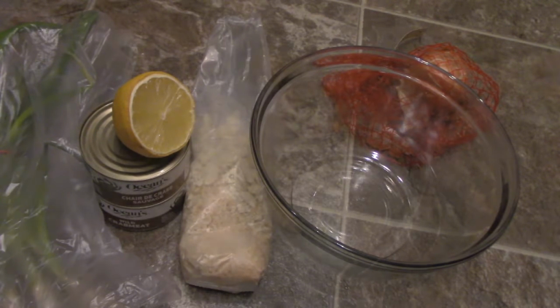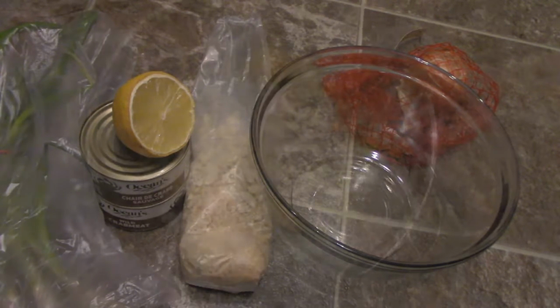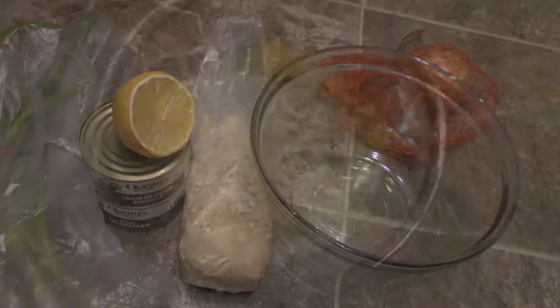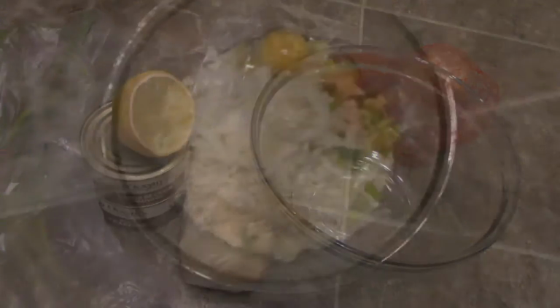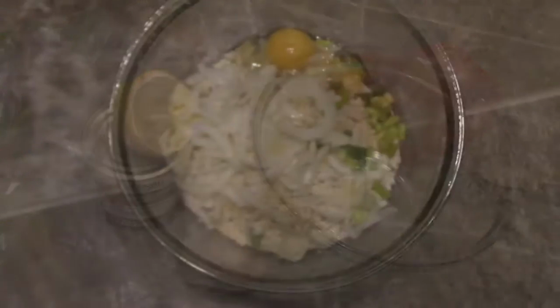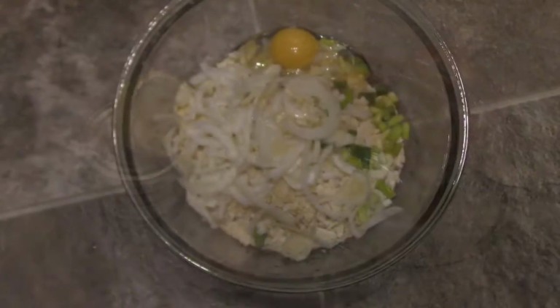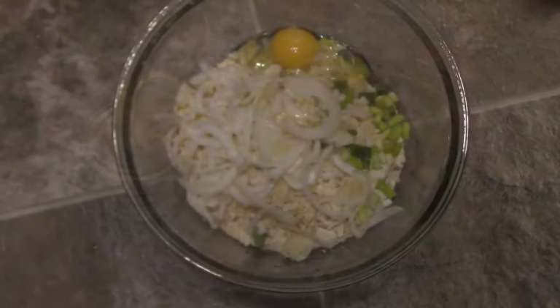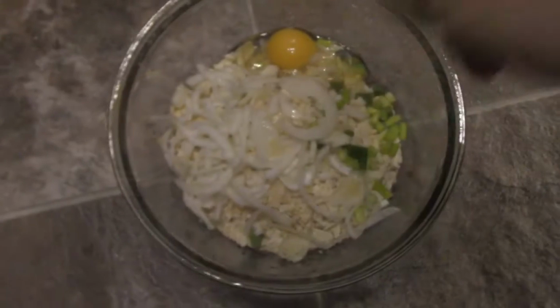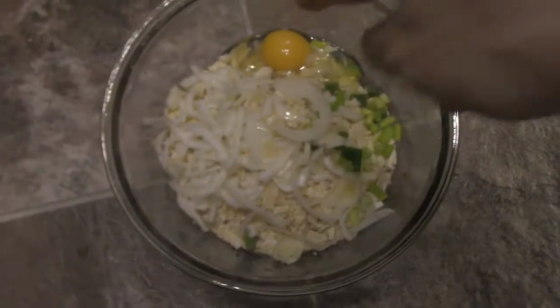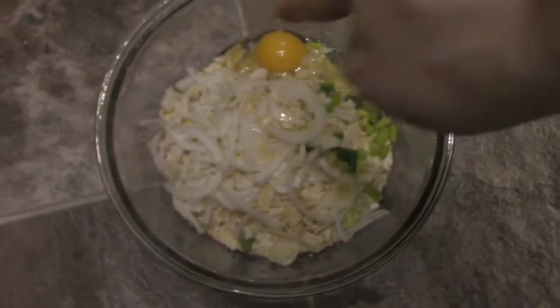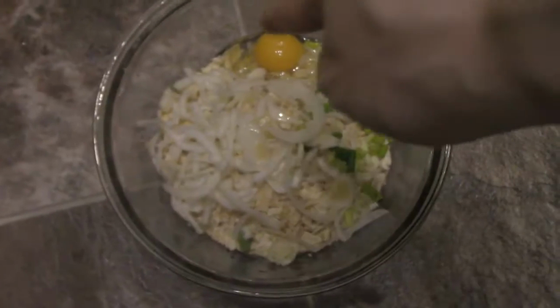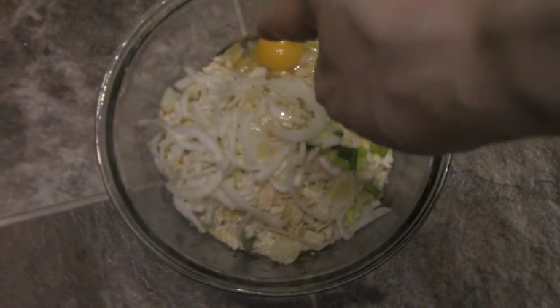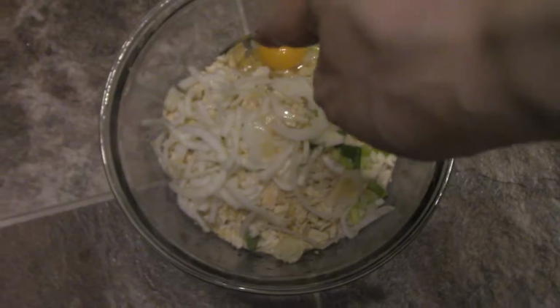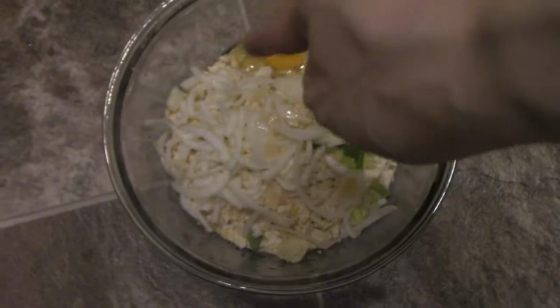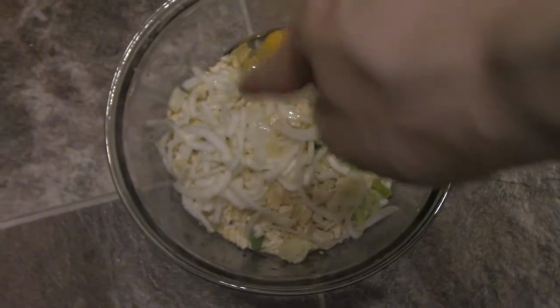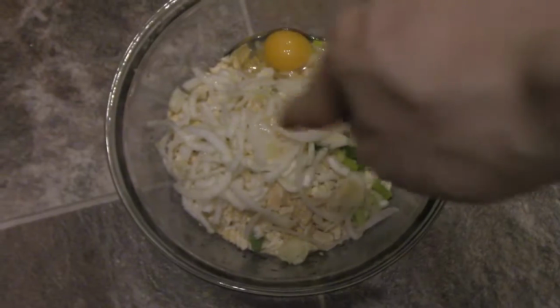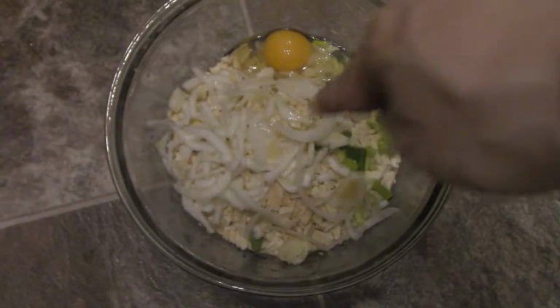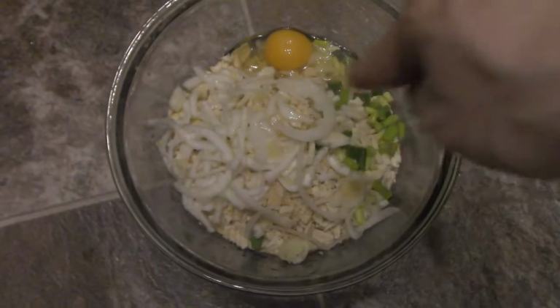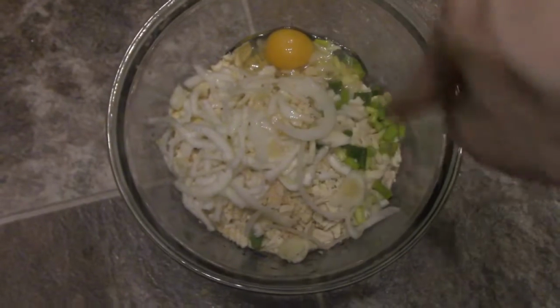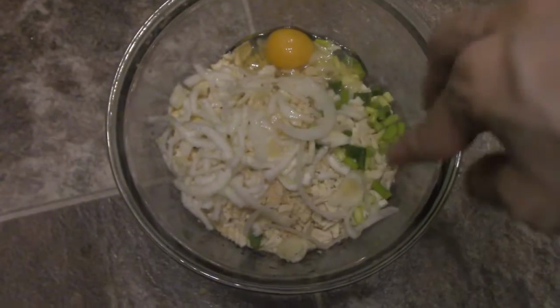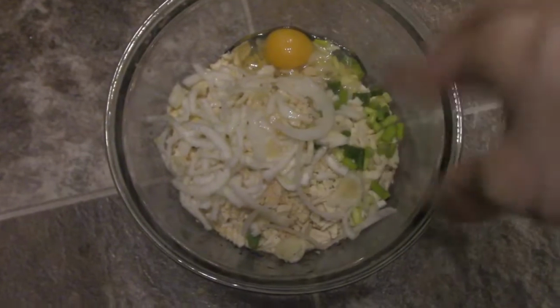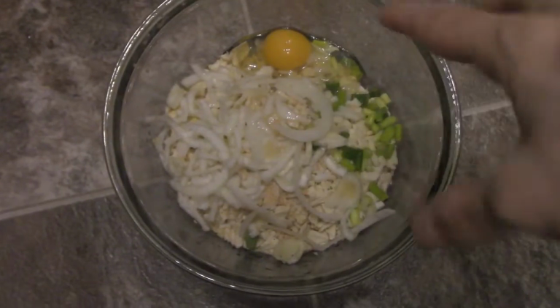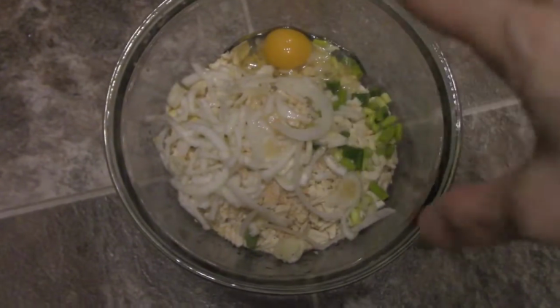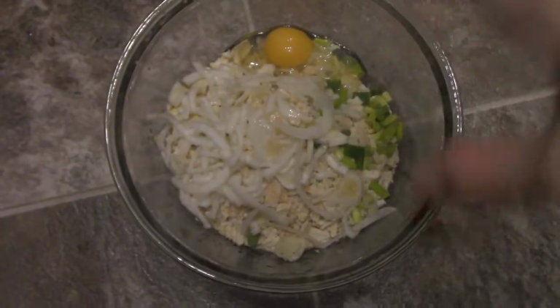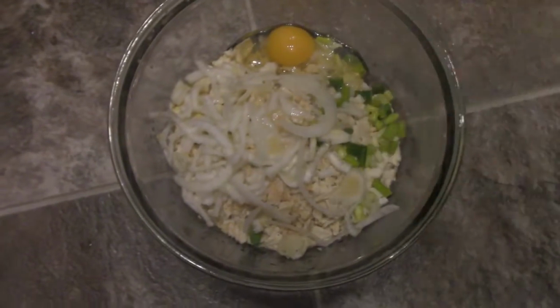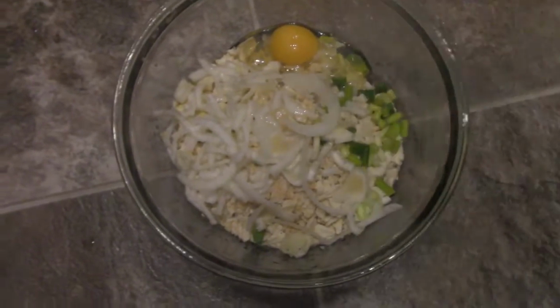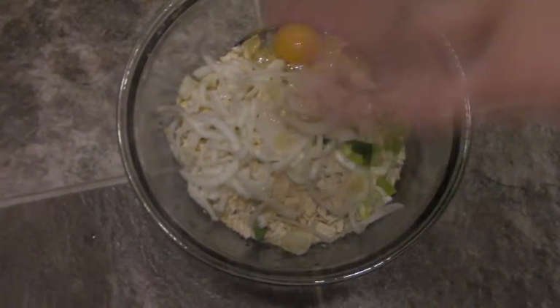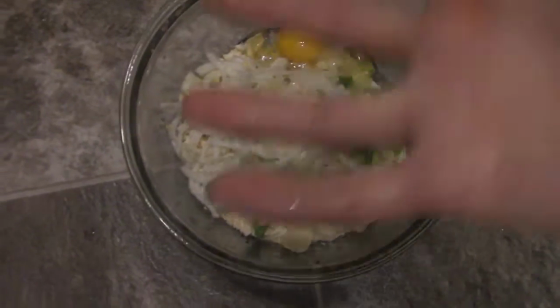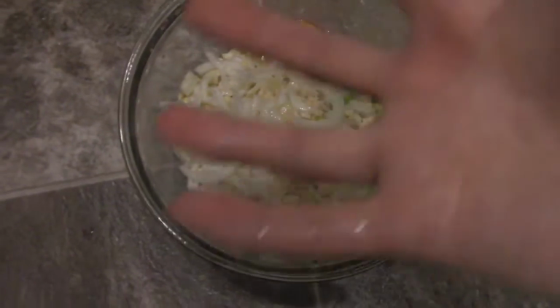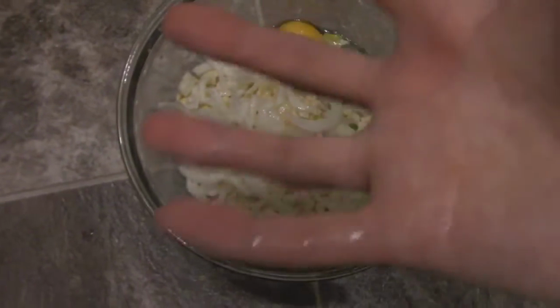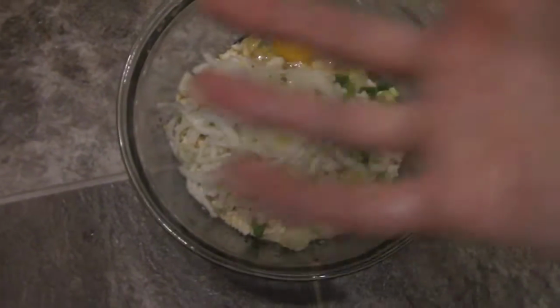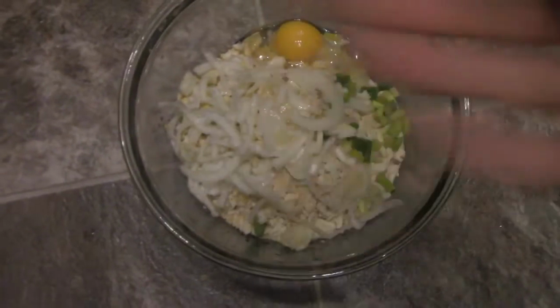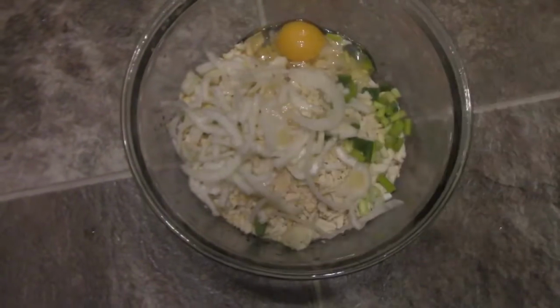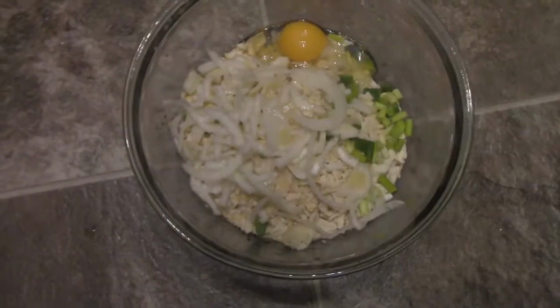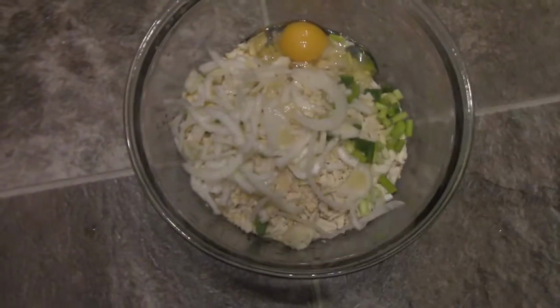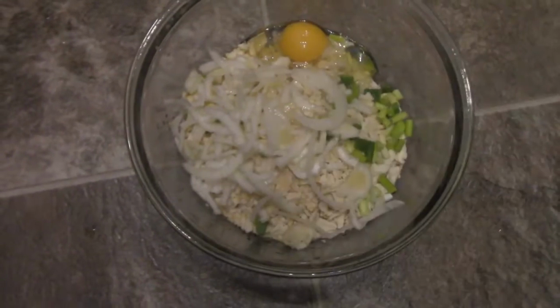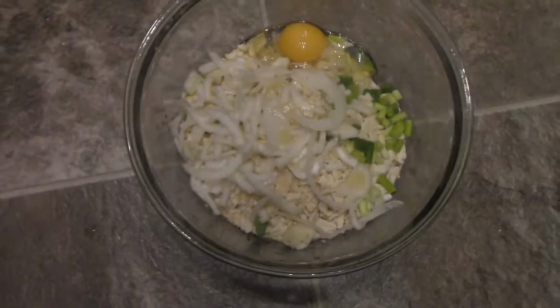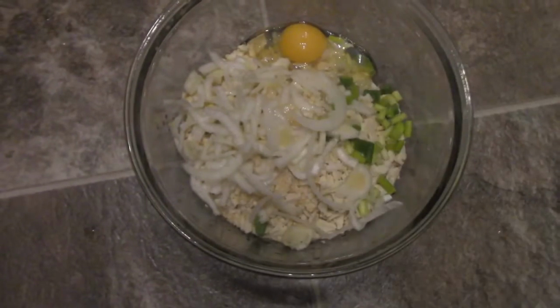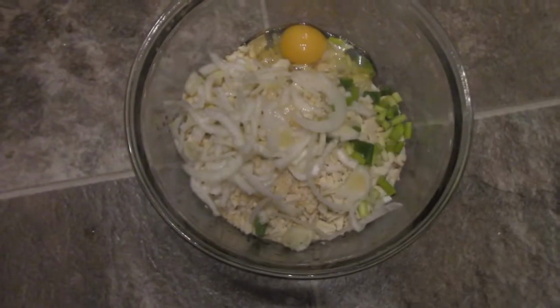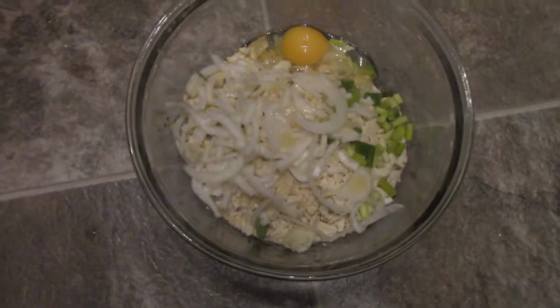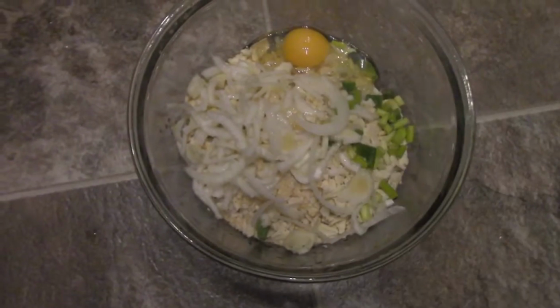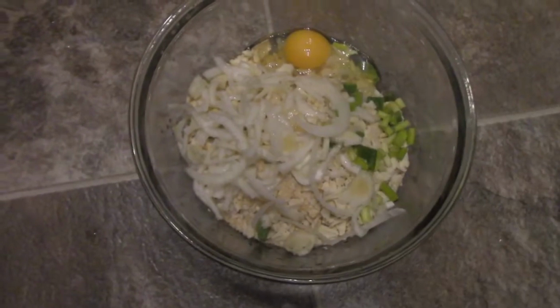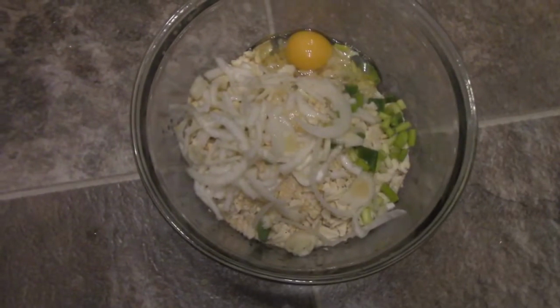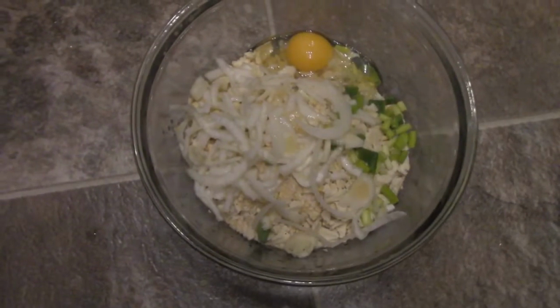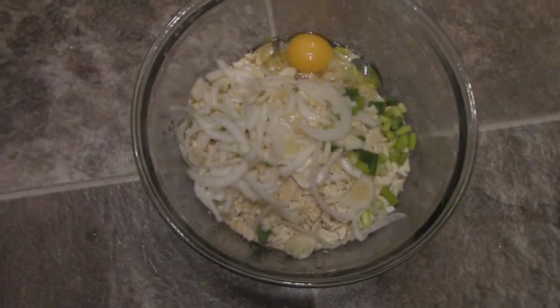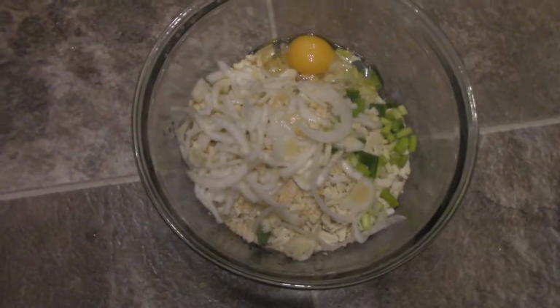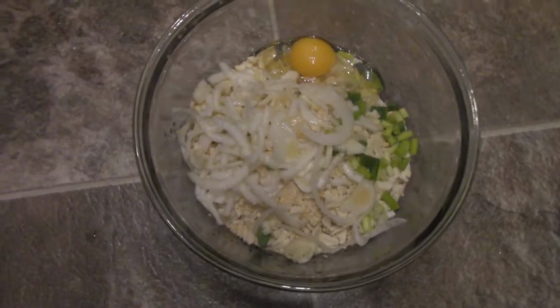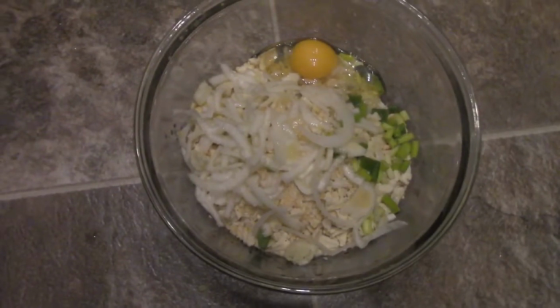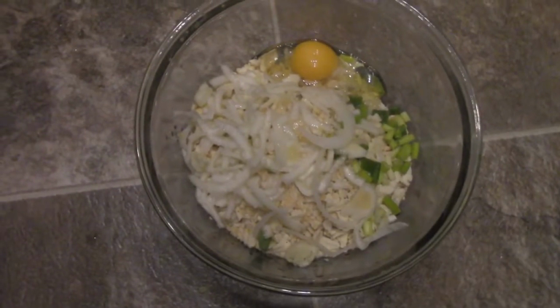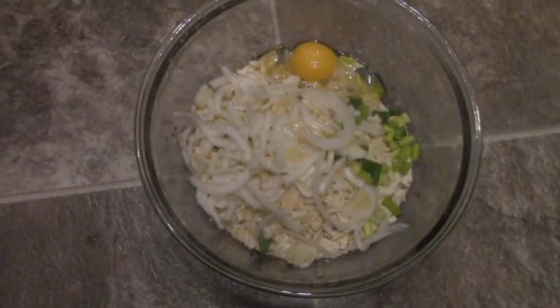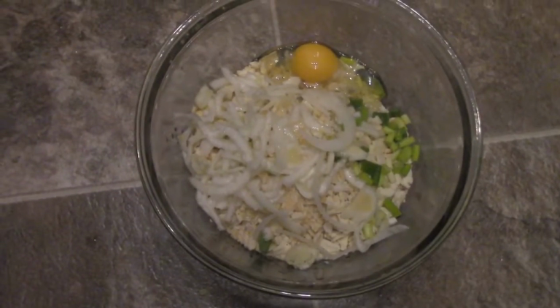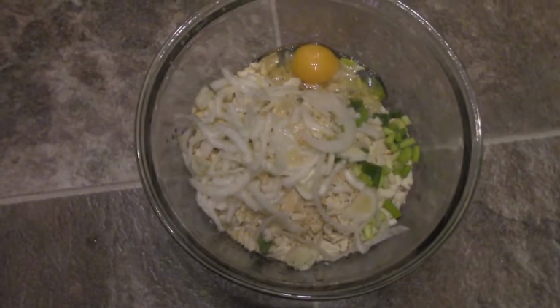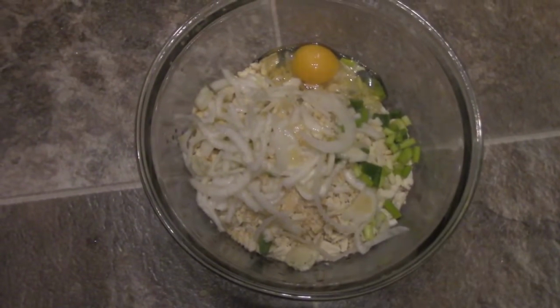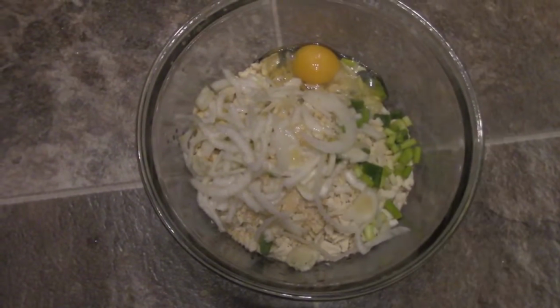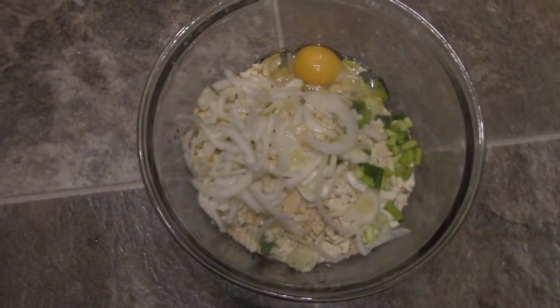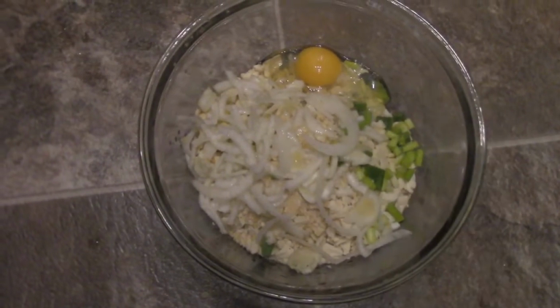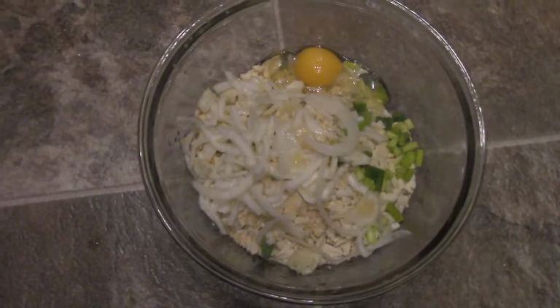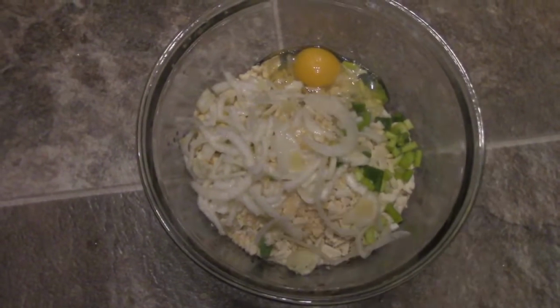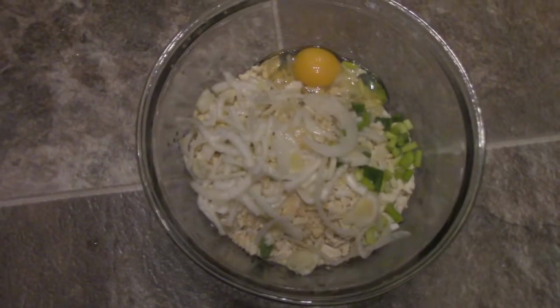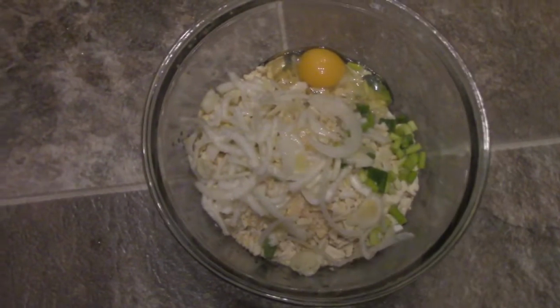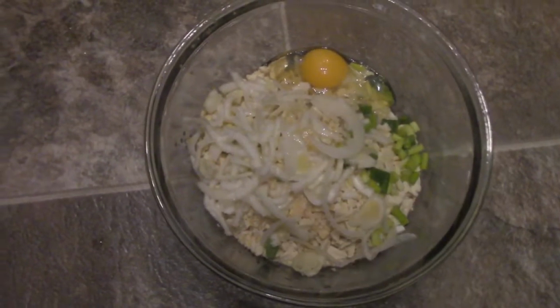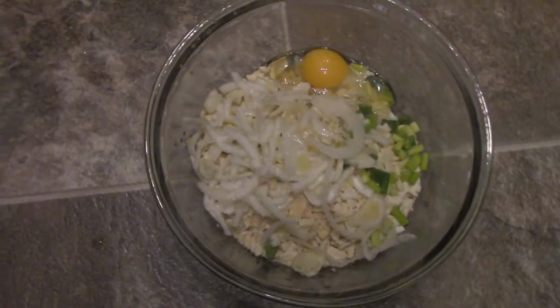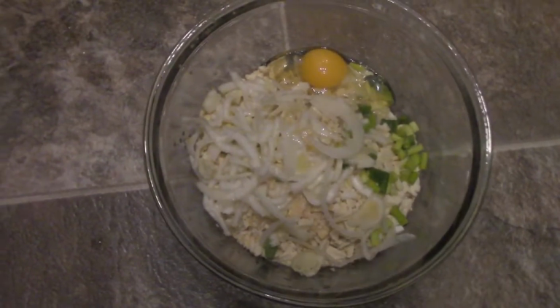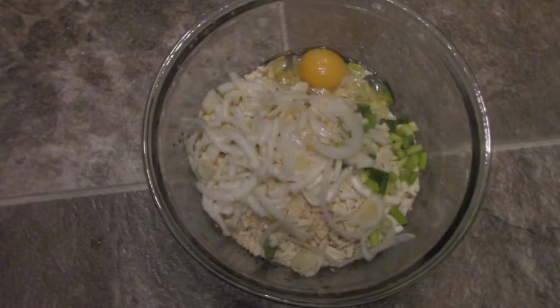All right guys, there's the egg, there's the onions. I'm going to mix it with my hands and then I'll show you once I cook it up, so stay tuned.